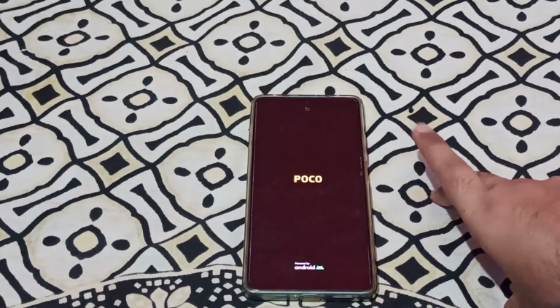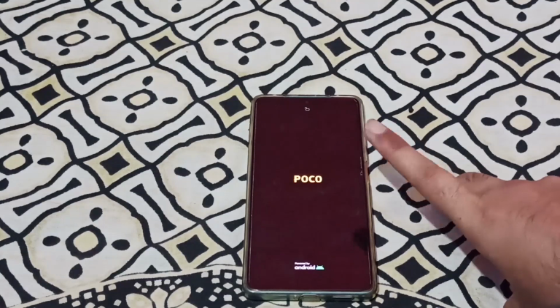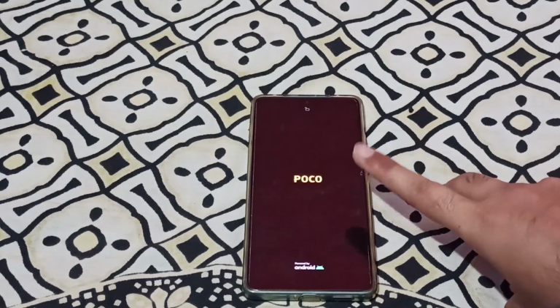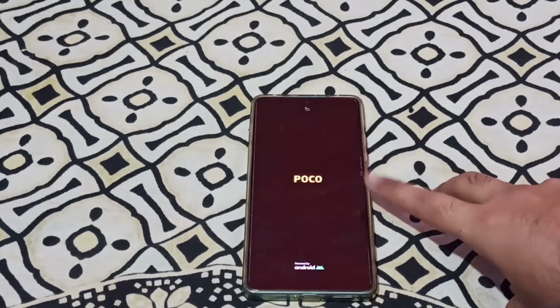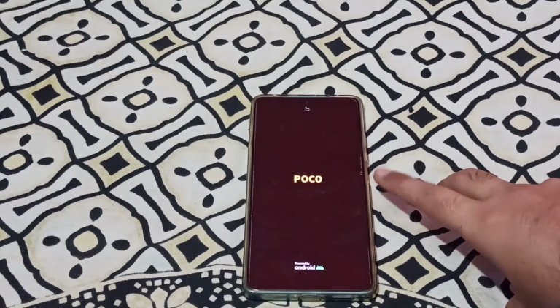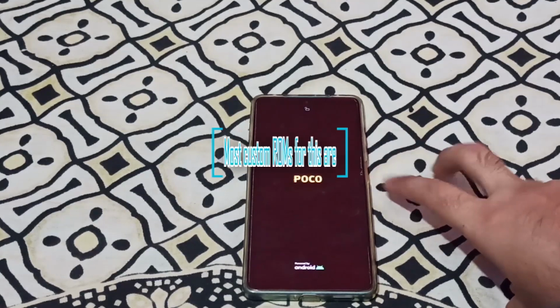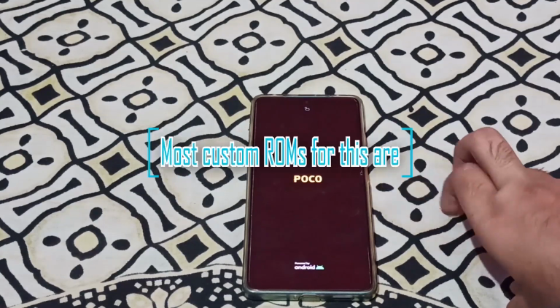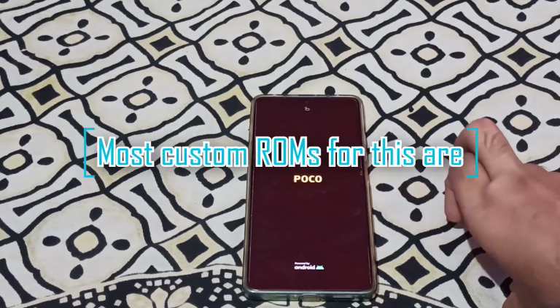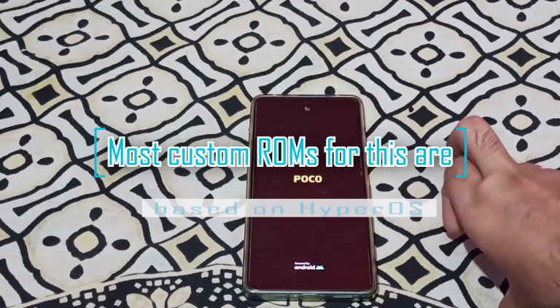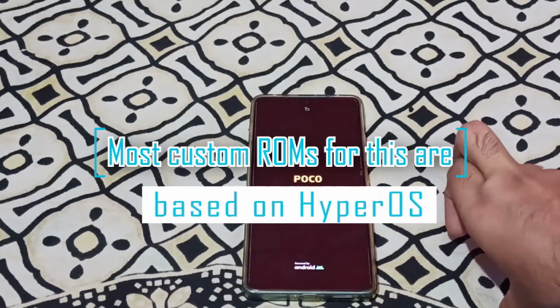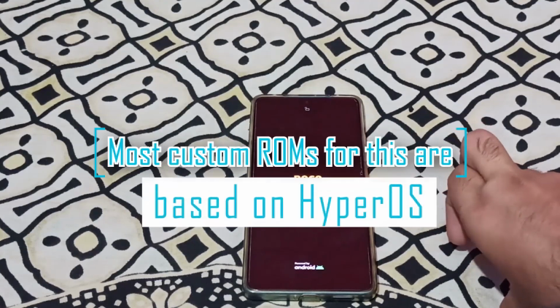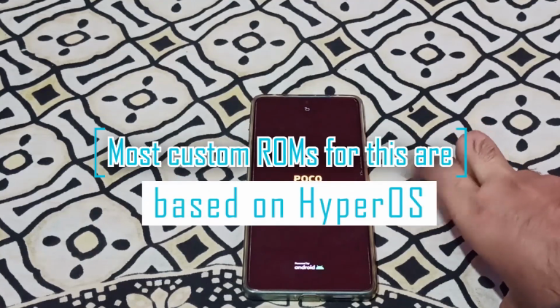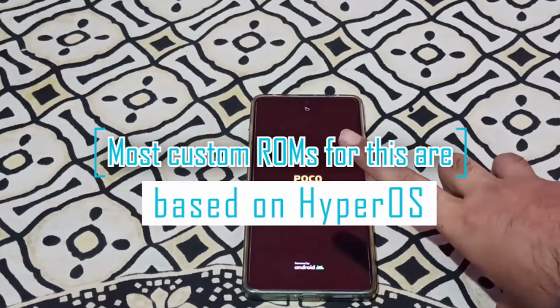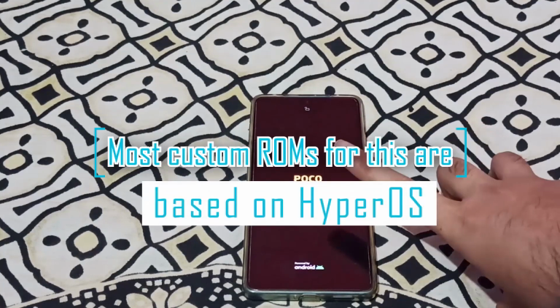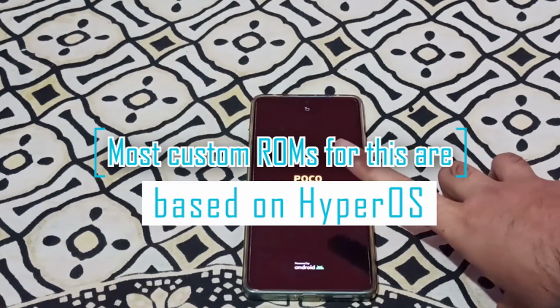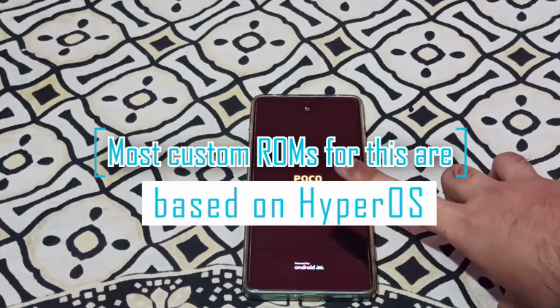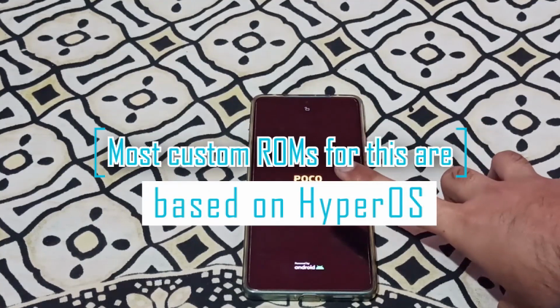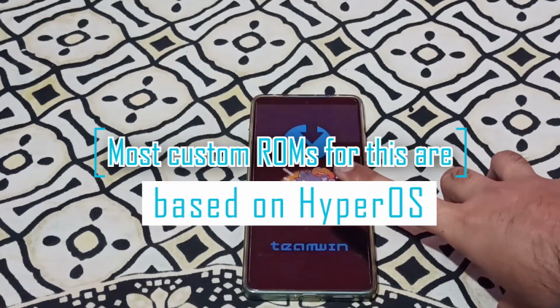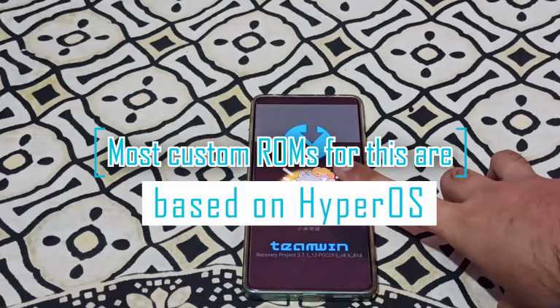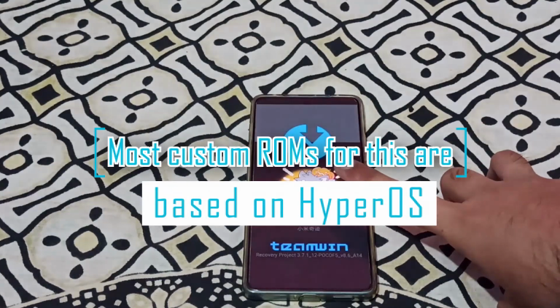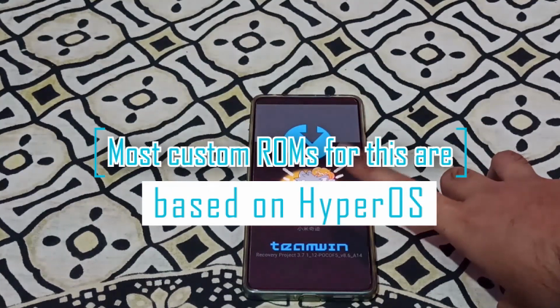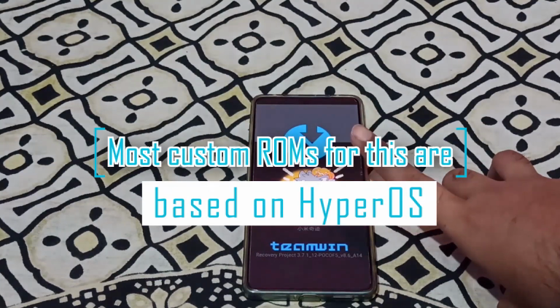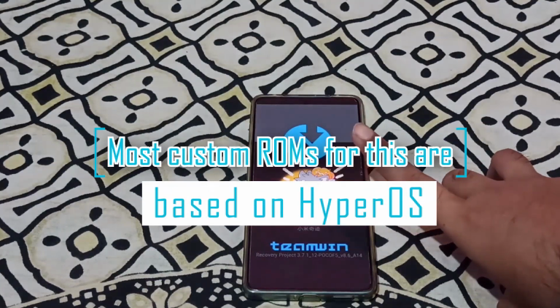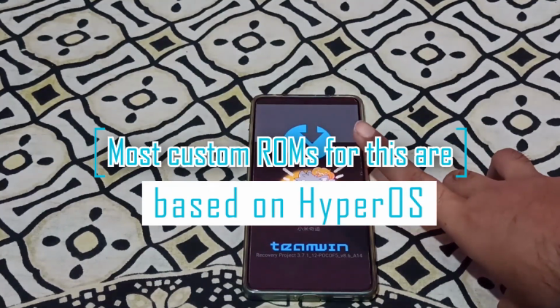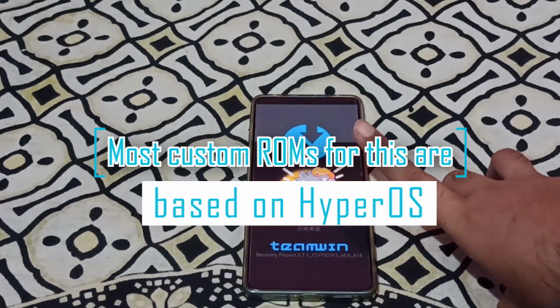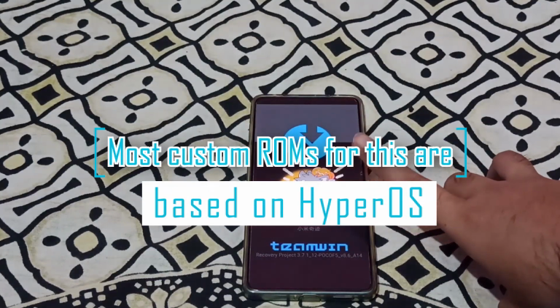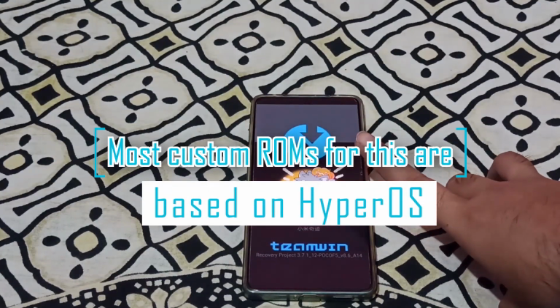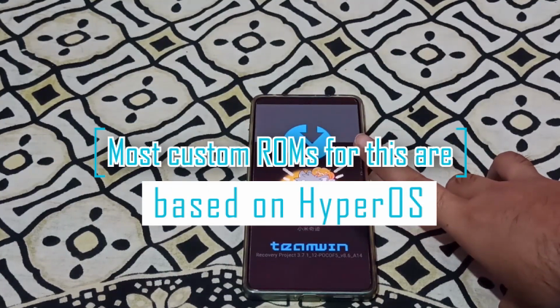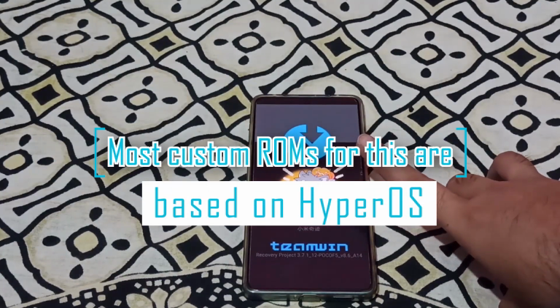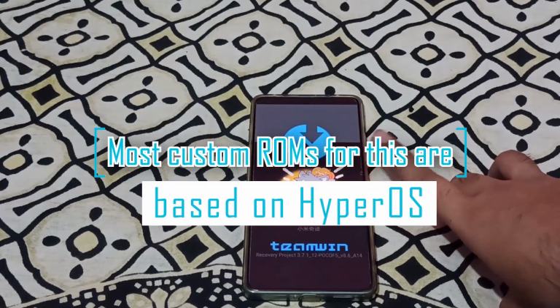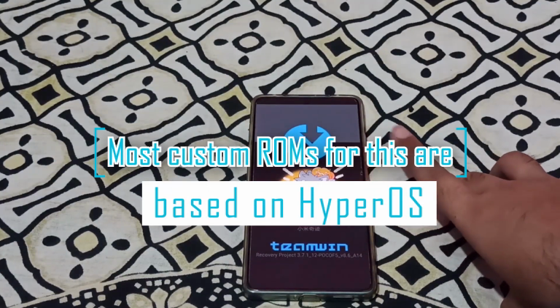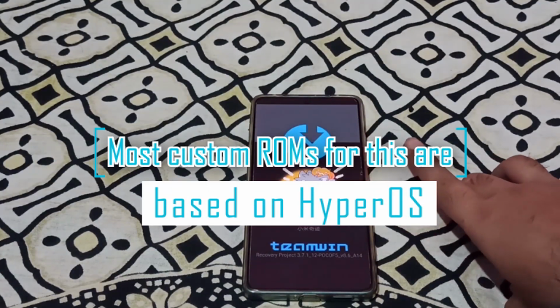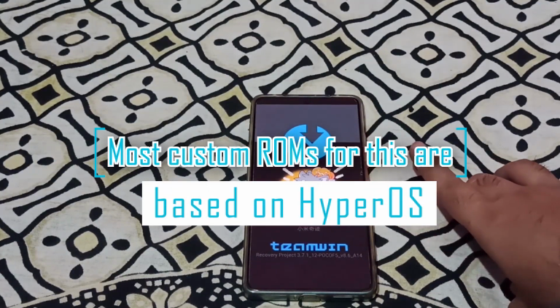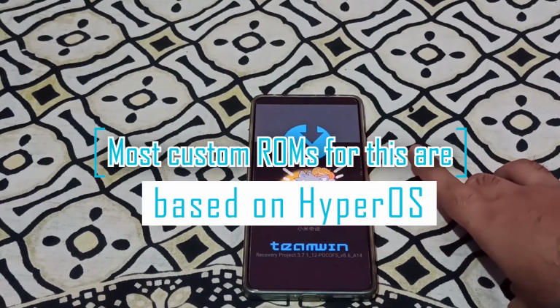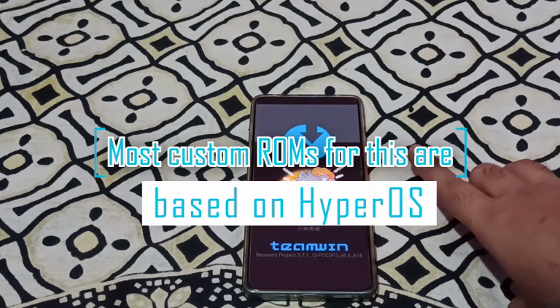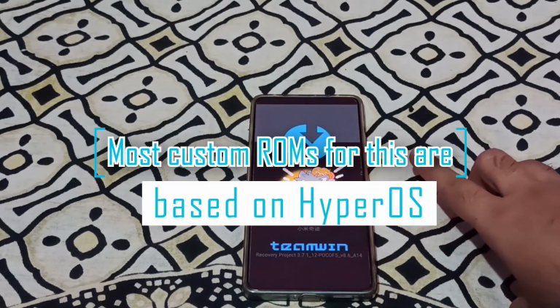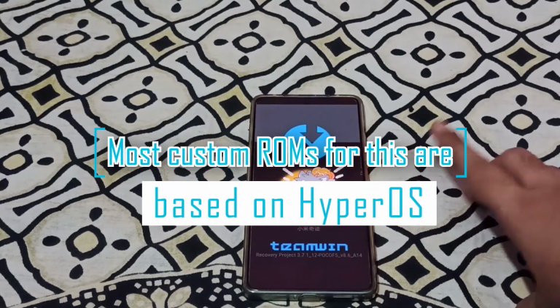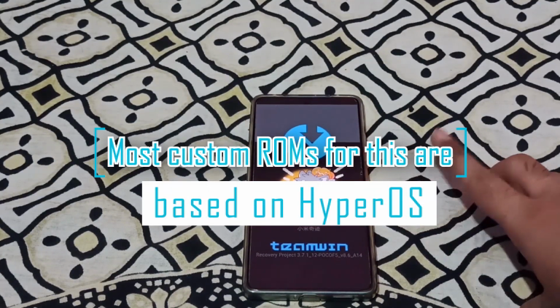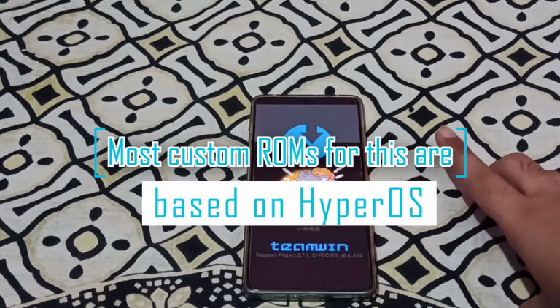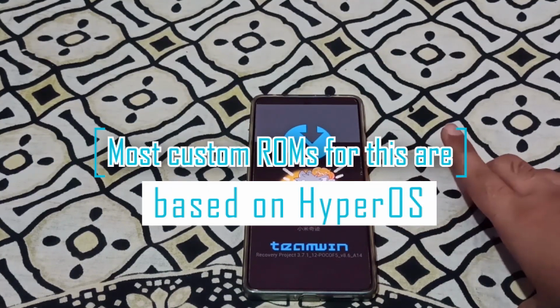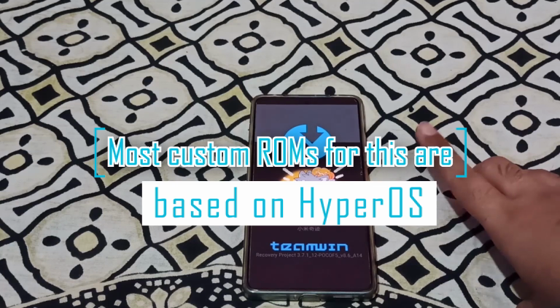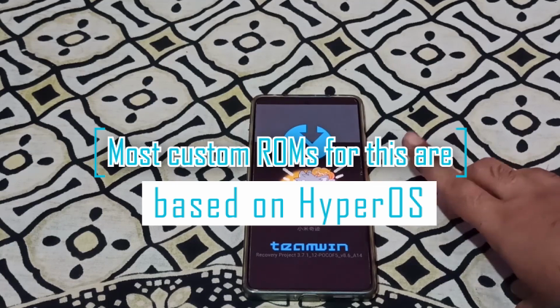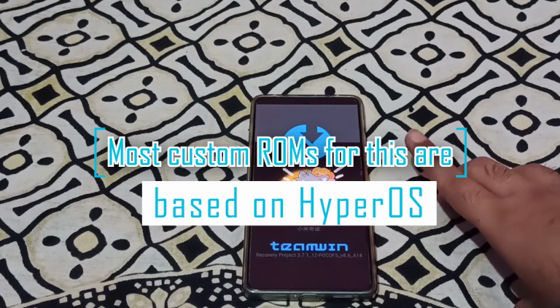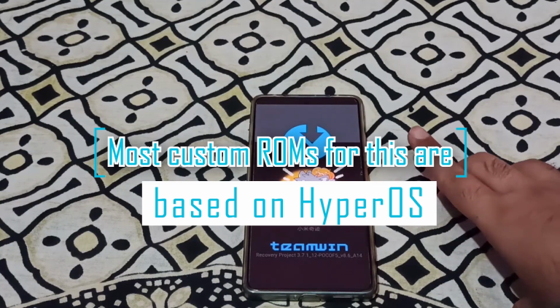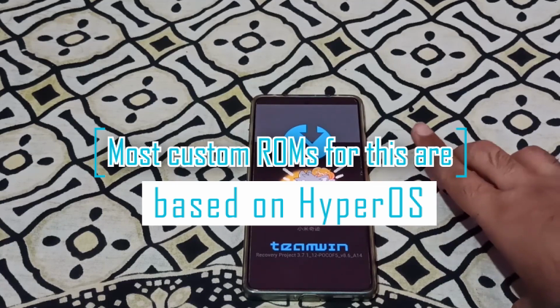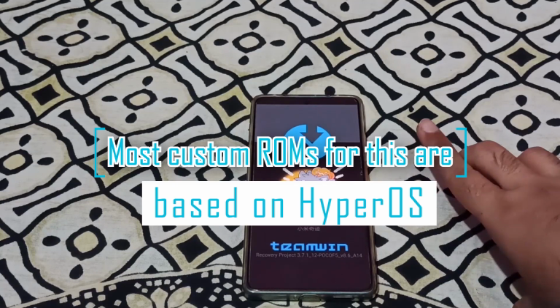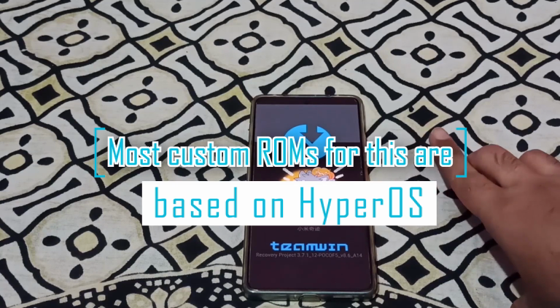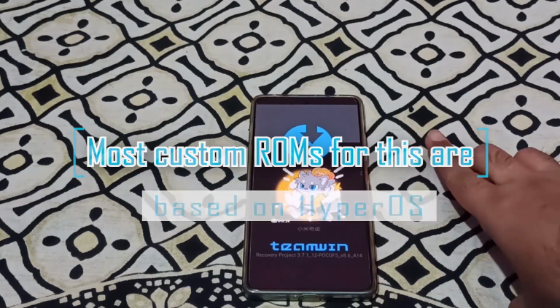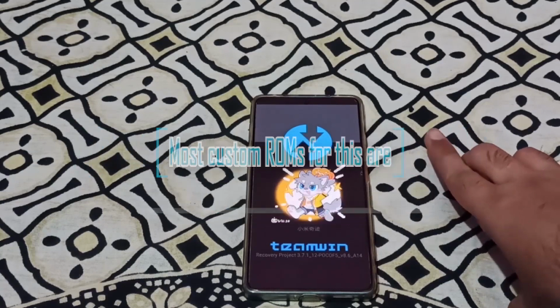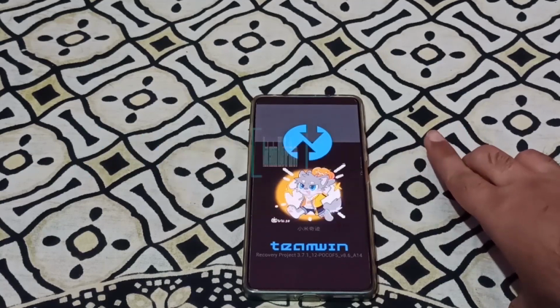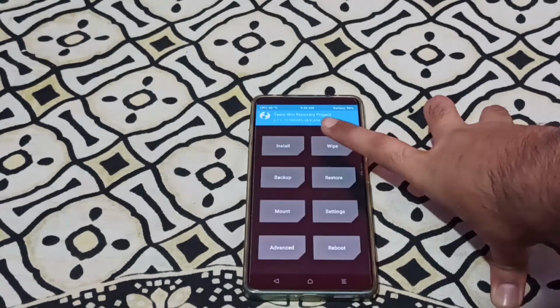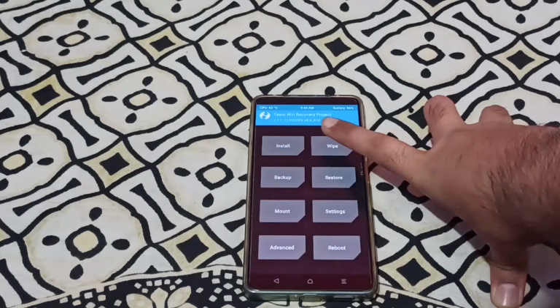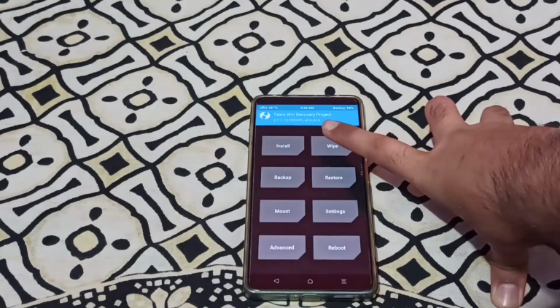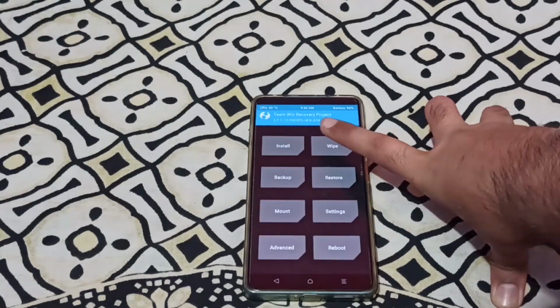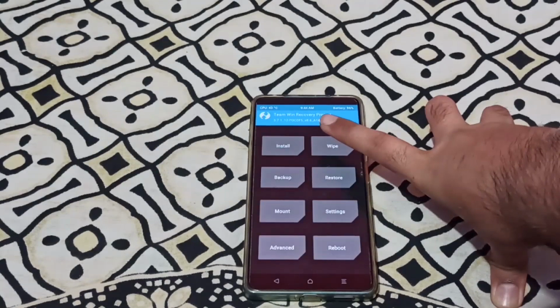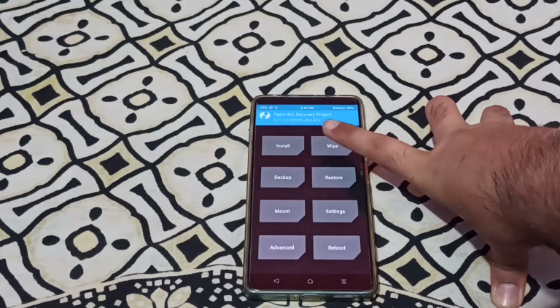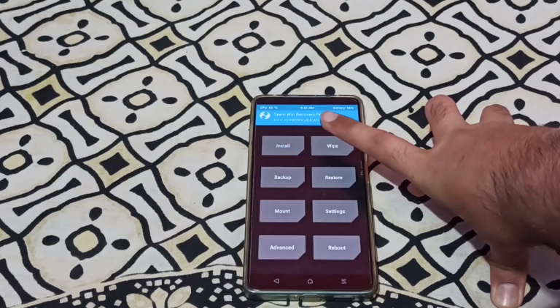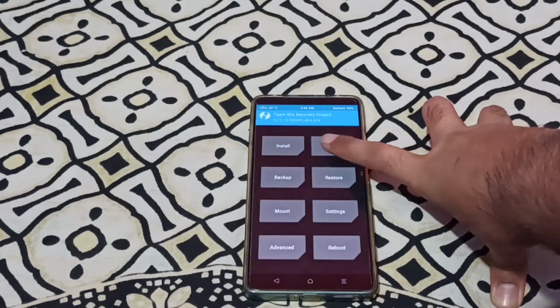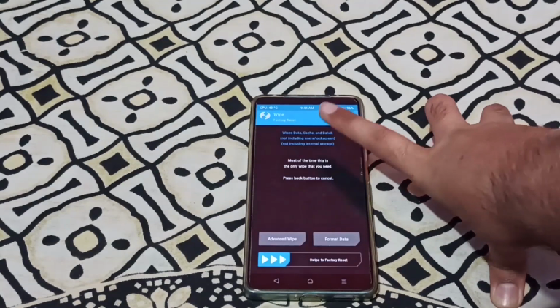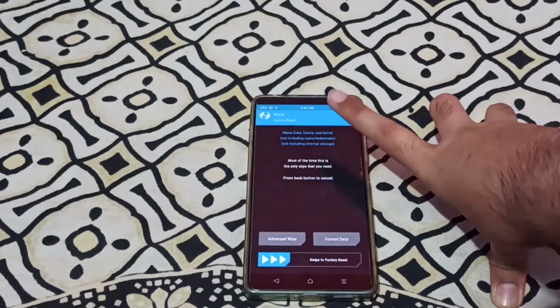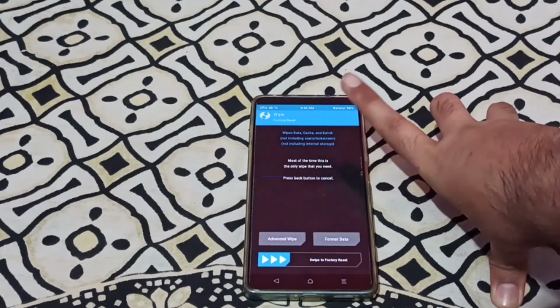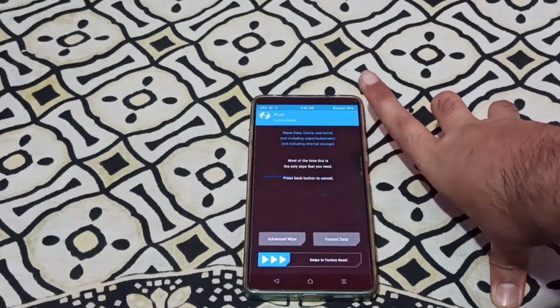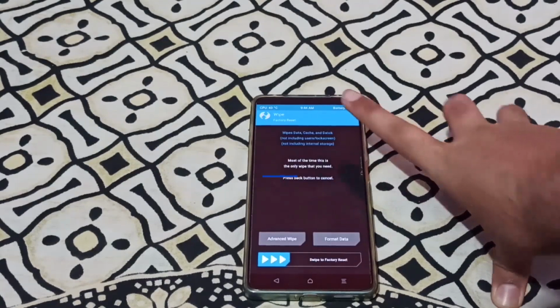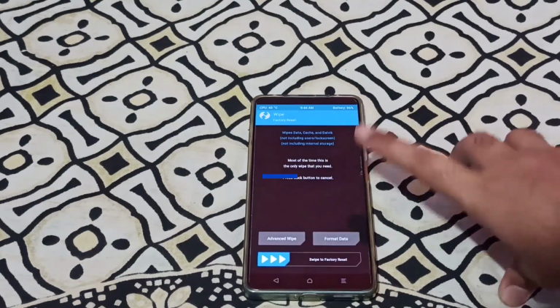Out of the box, it came with MIUI 14 and it will be updated to HyperOS. So in the flashing process, it is going to be a clean flash.